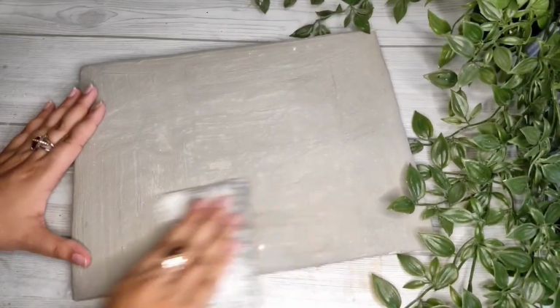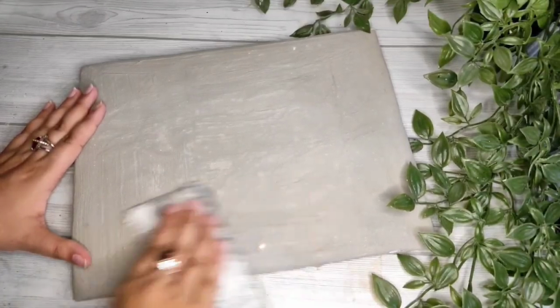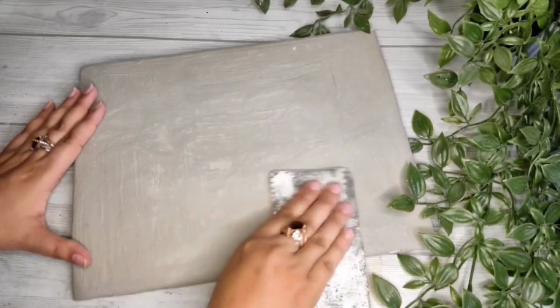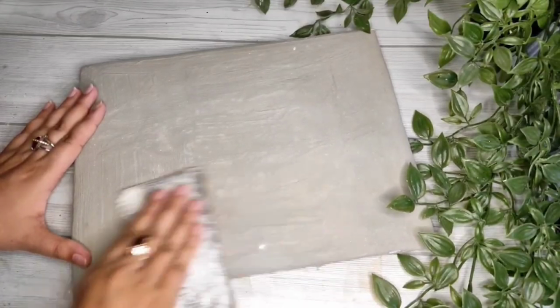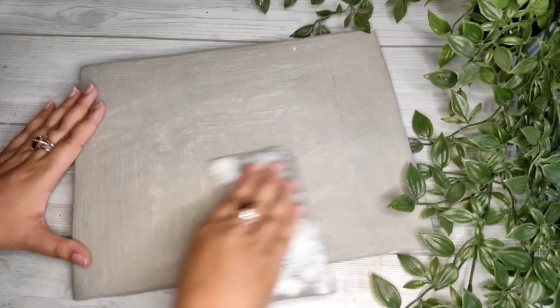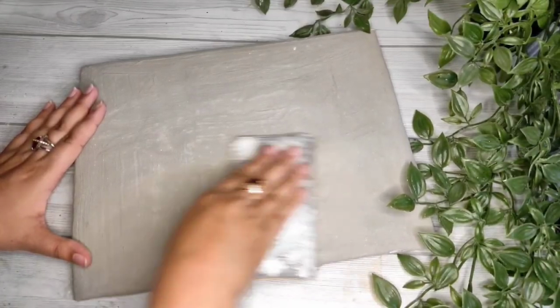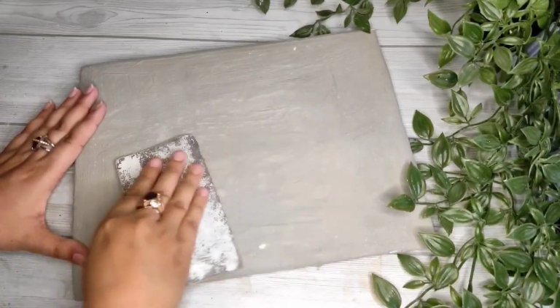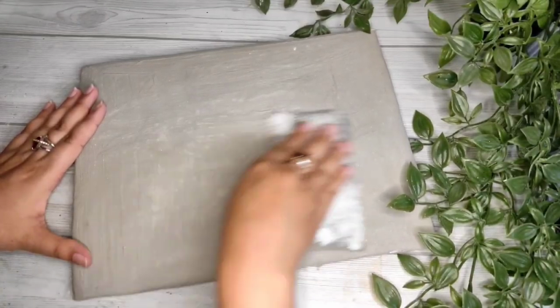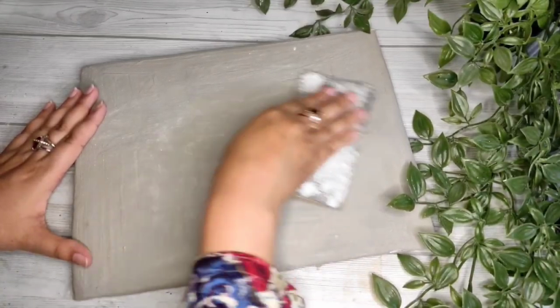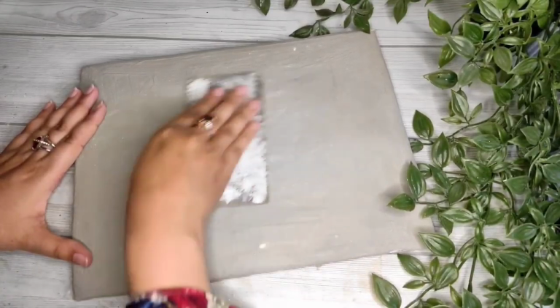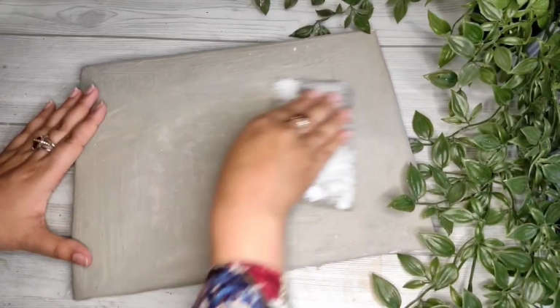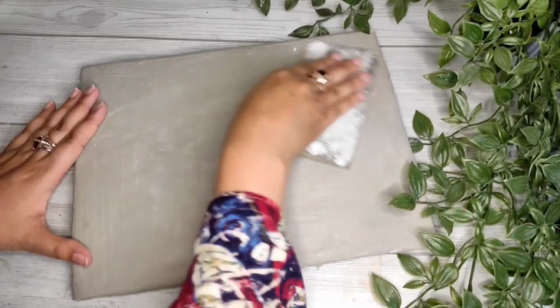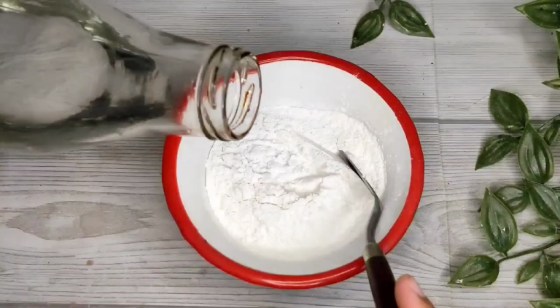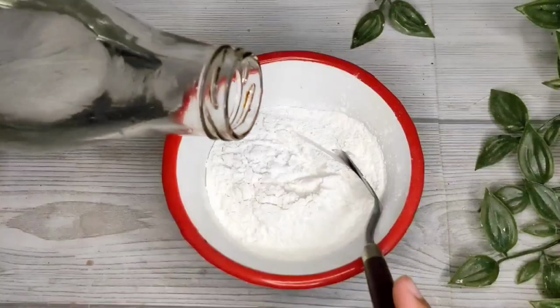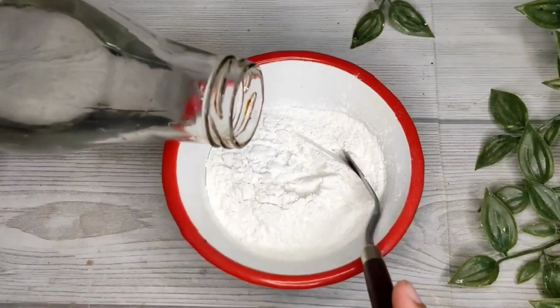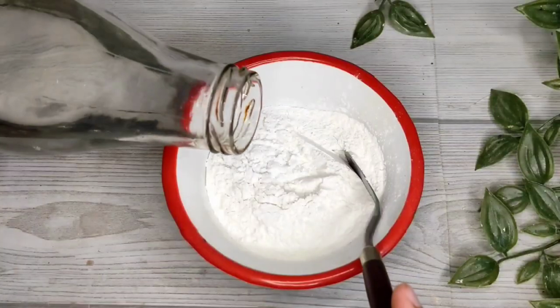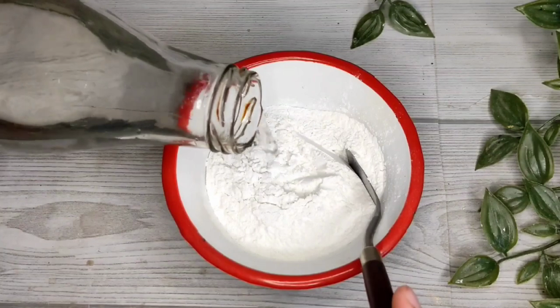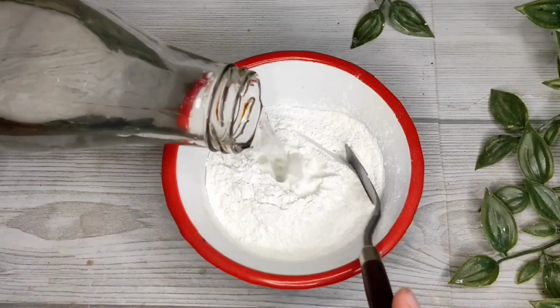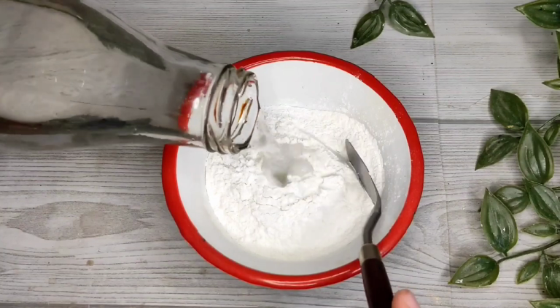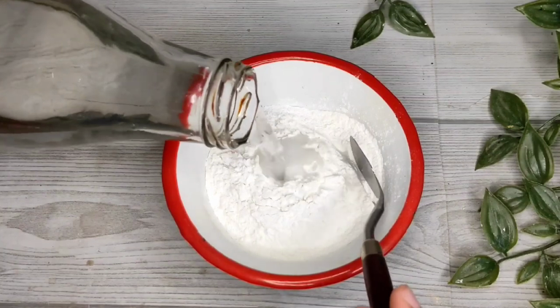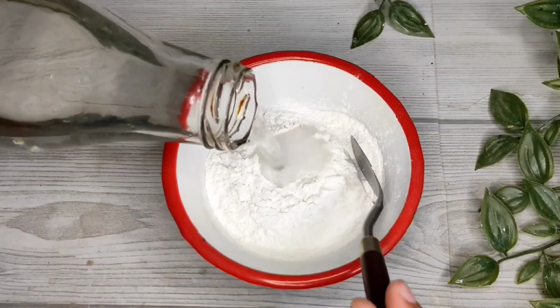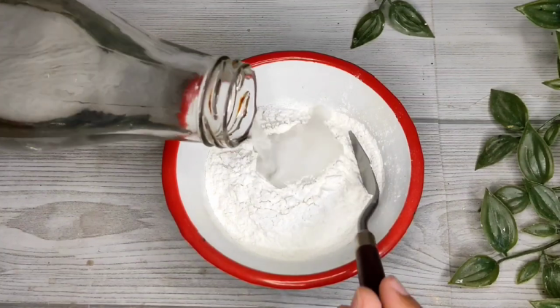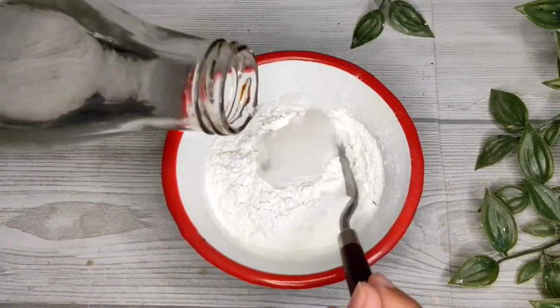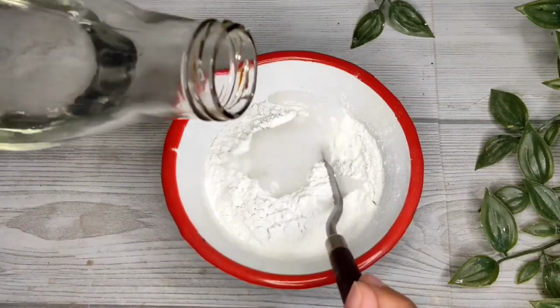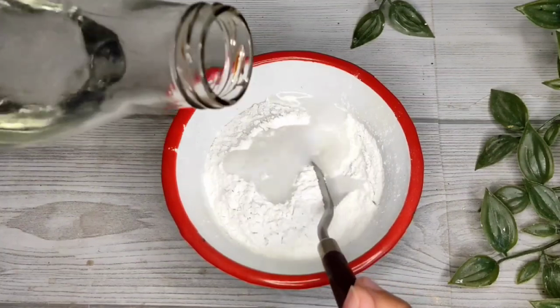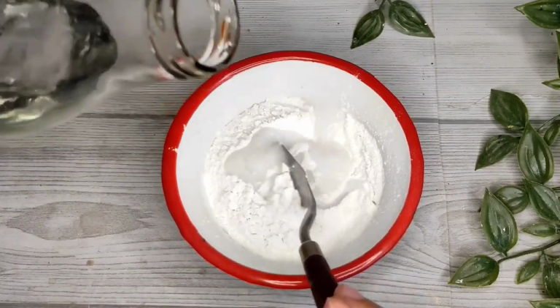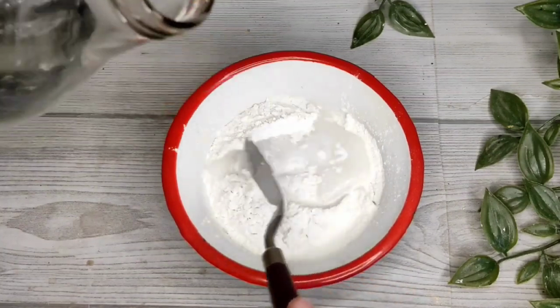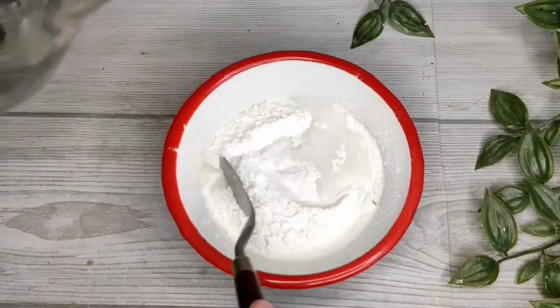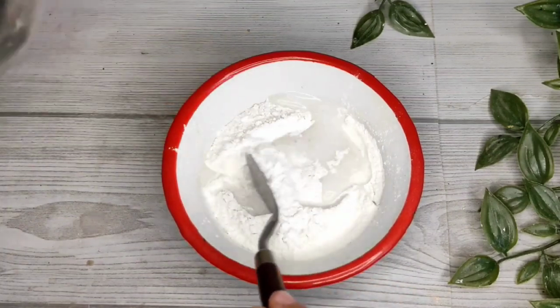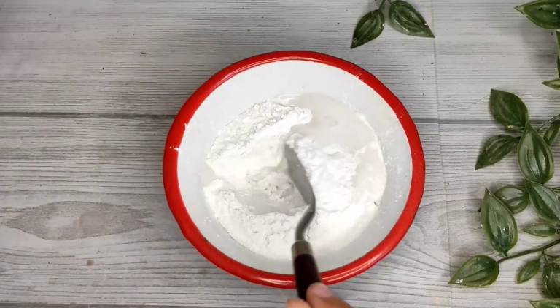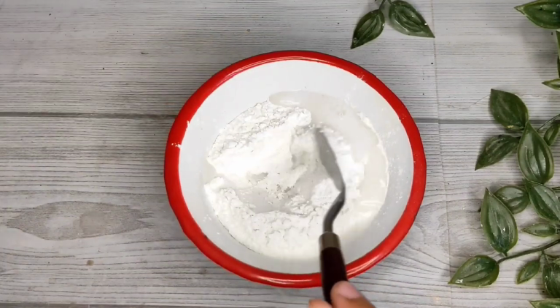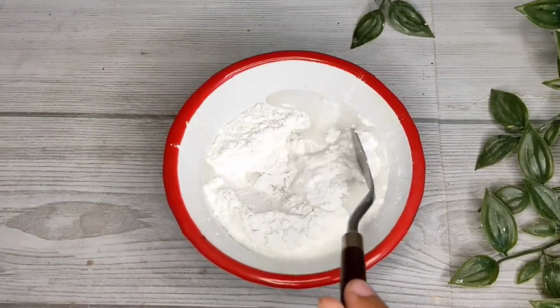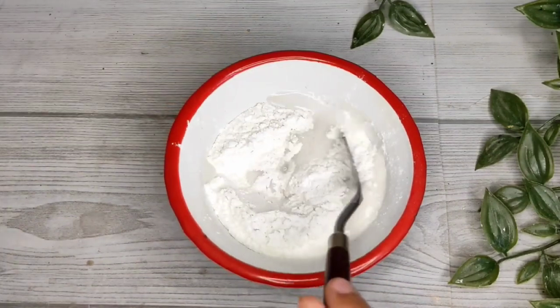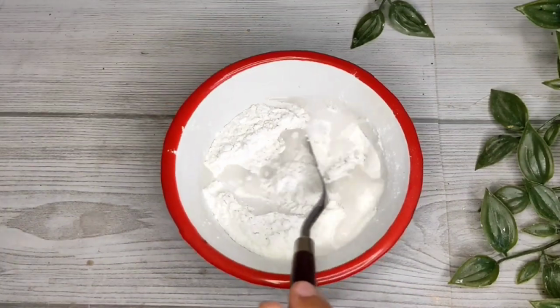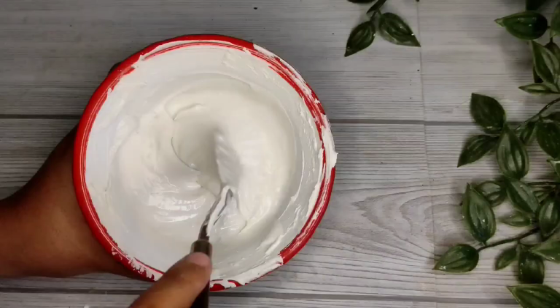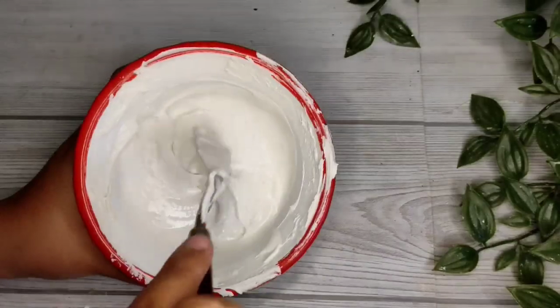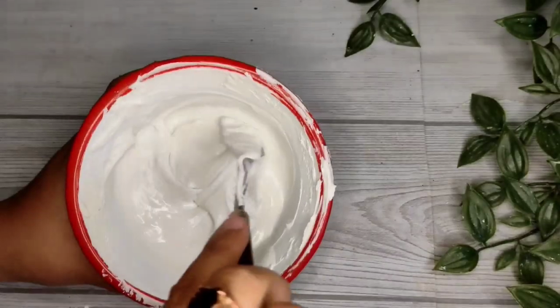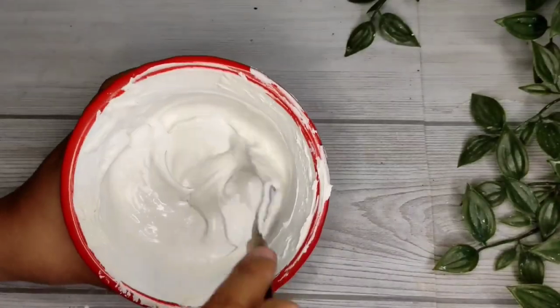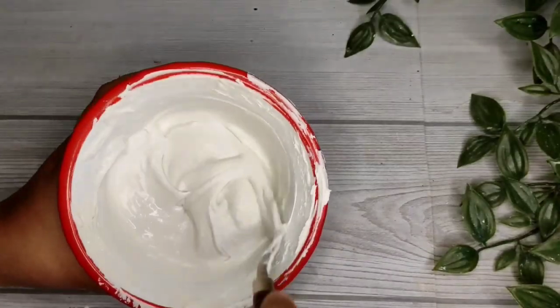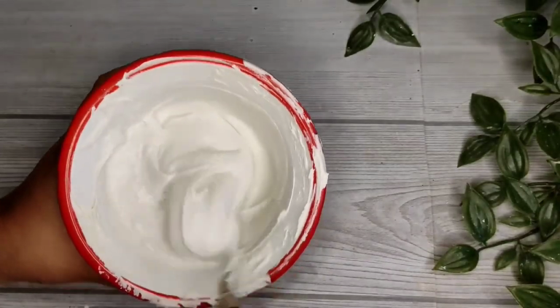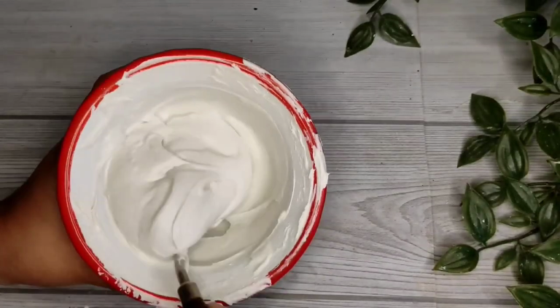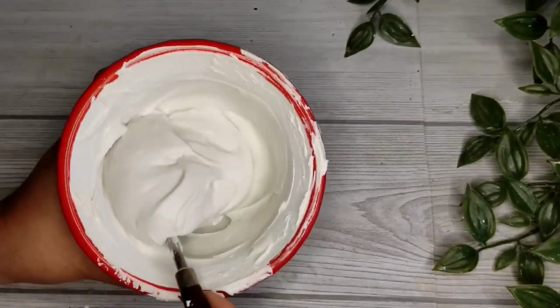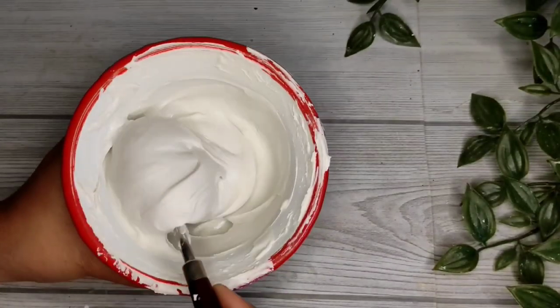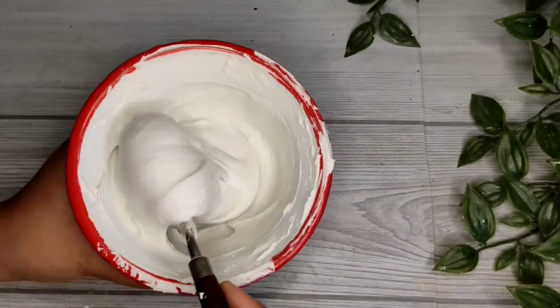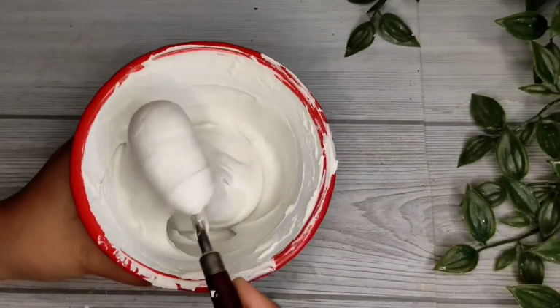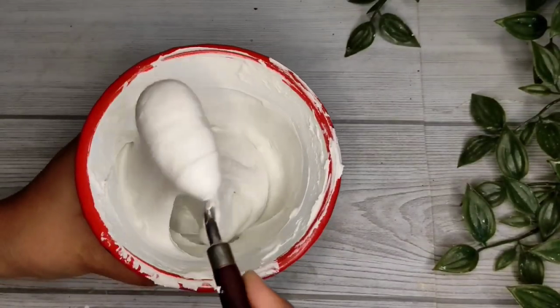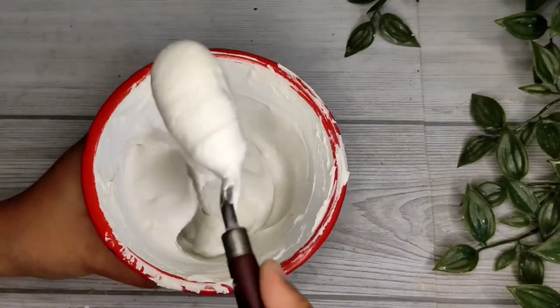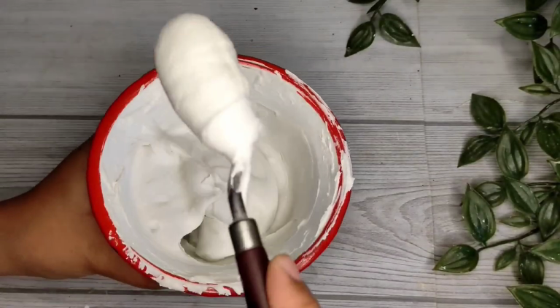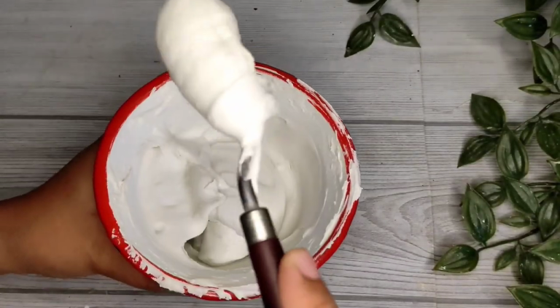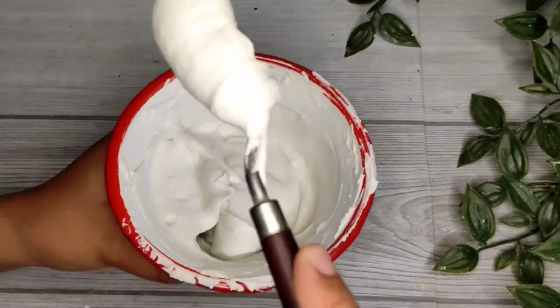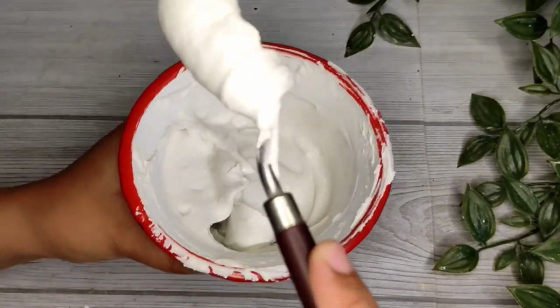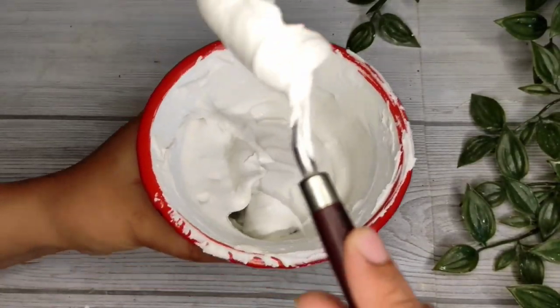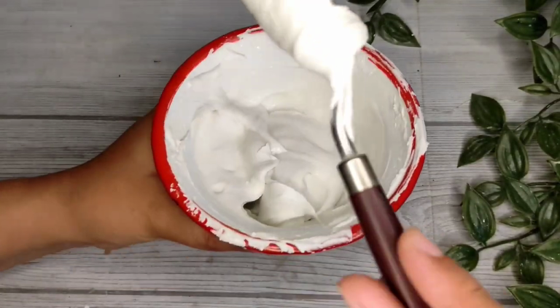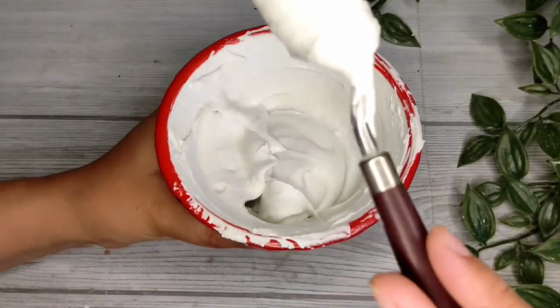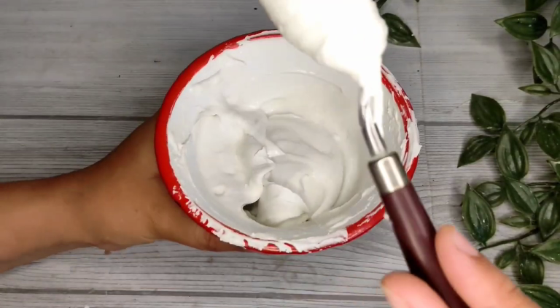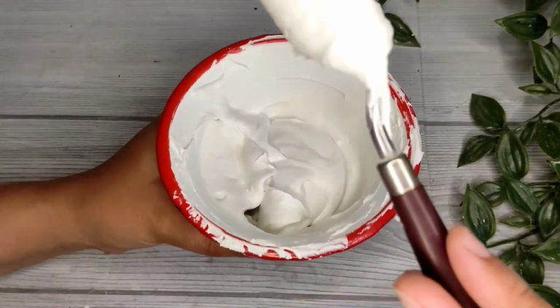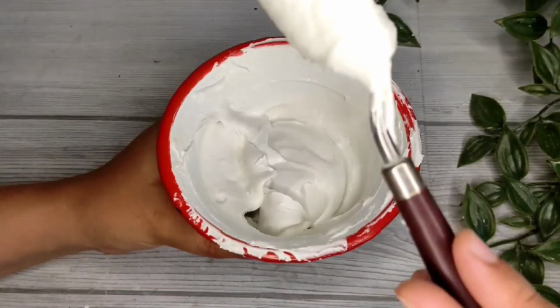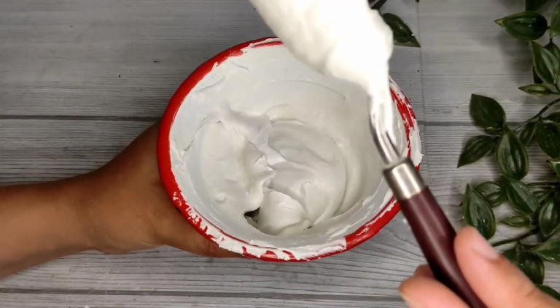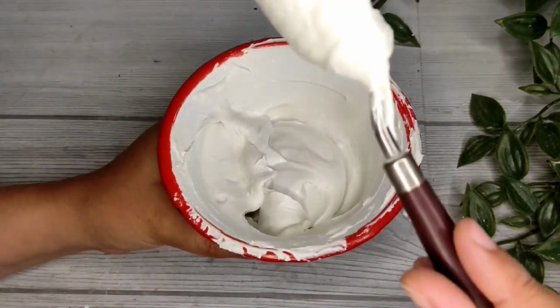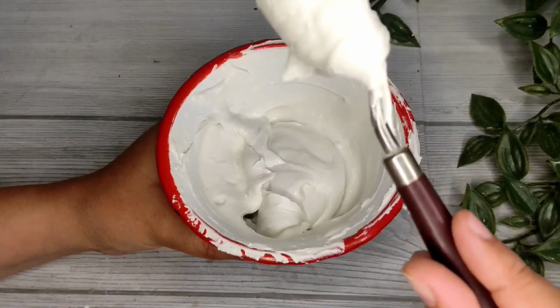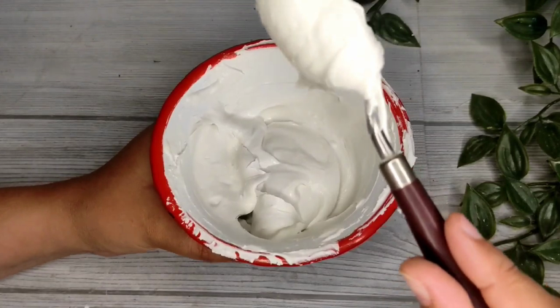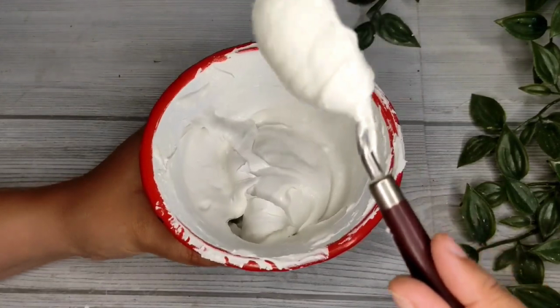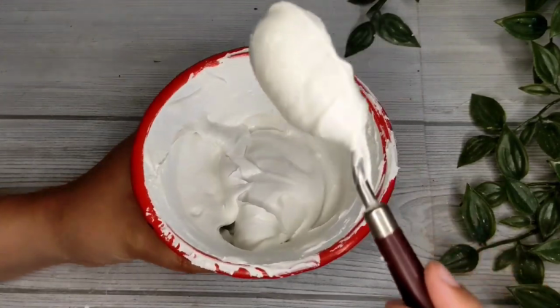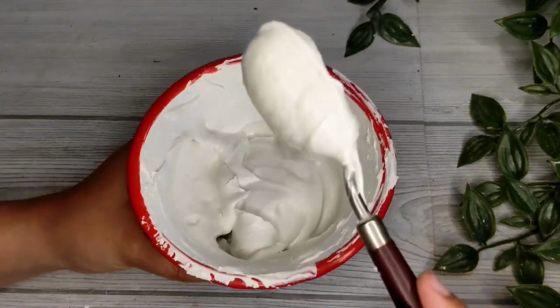Once it's dry, let's sand it in. Now let's mix a little glue in the wall putty with water and make a consistent paste.